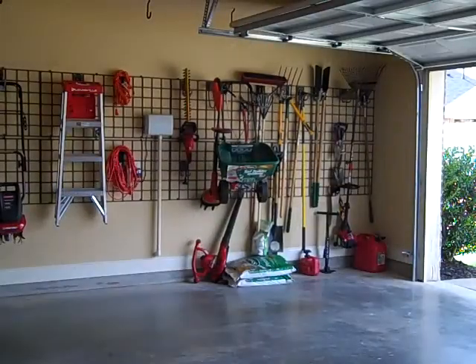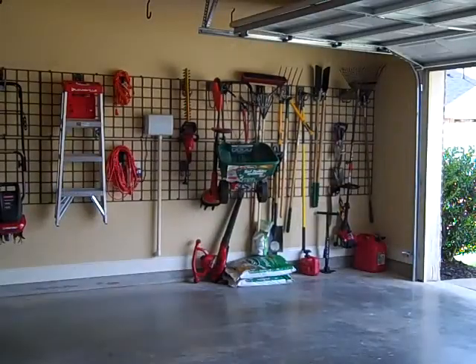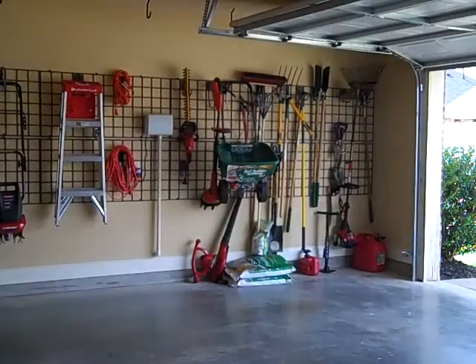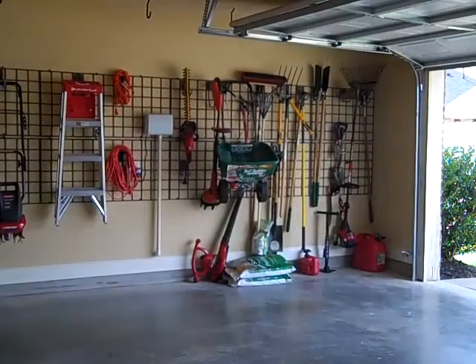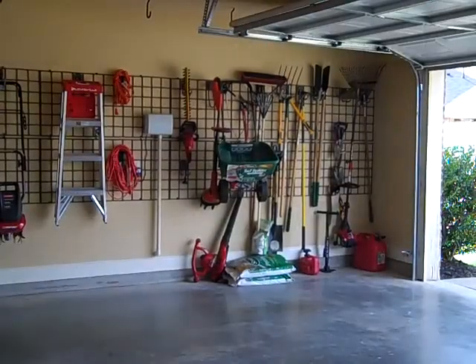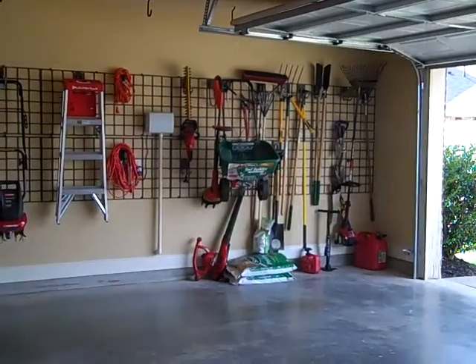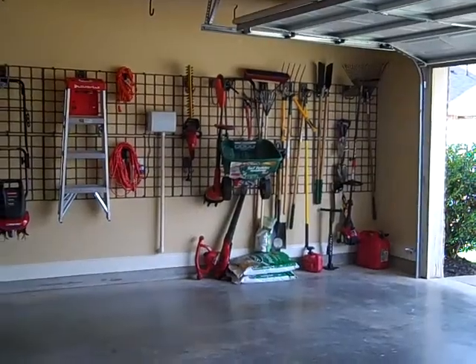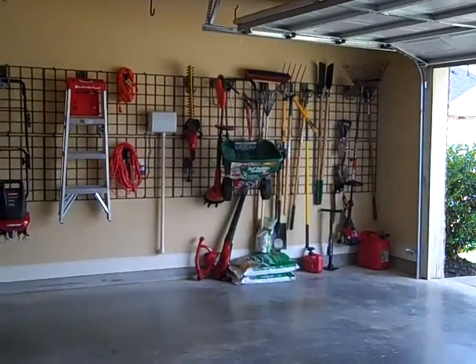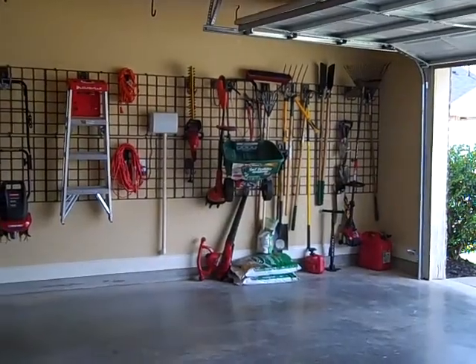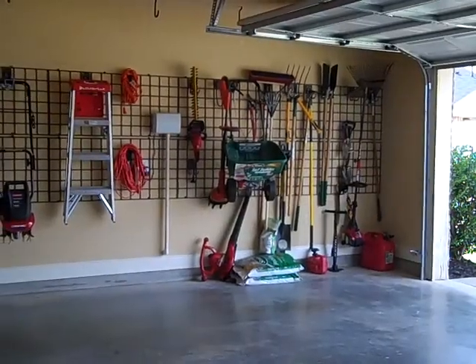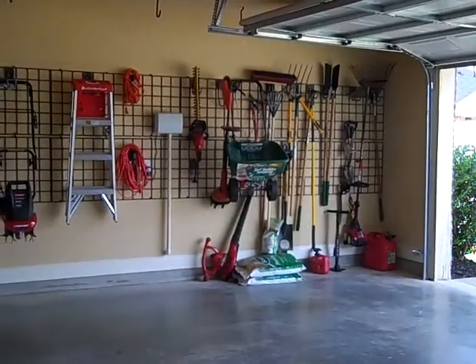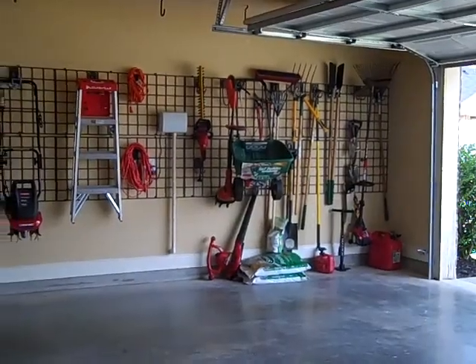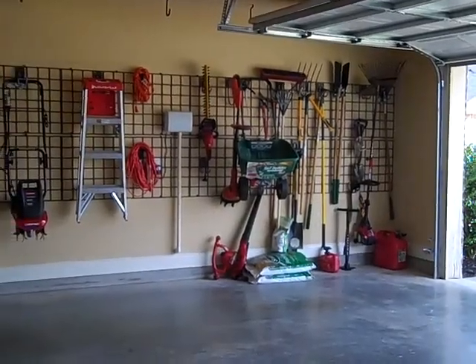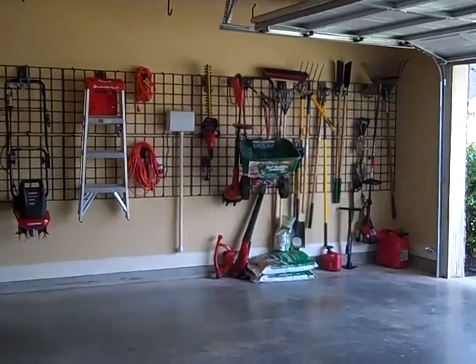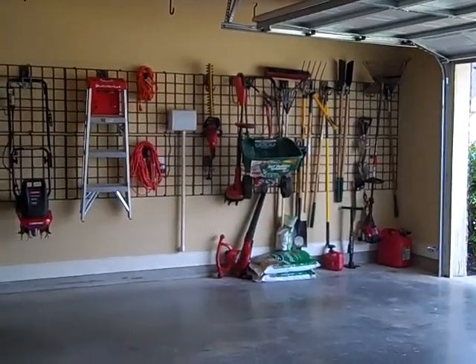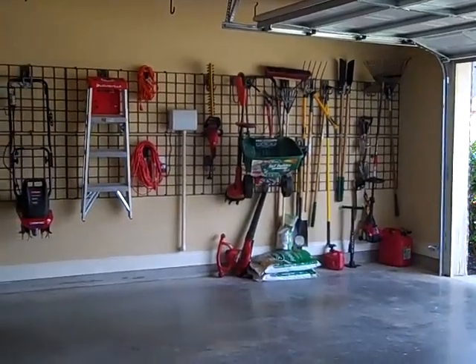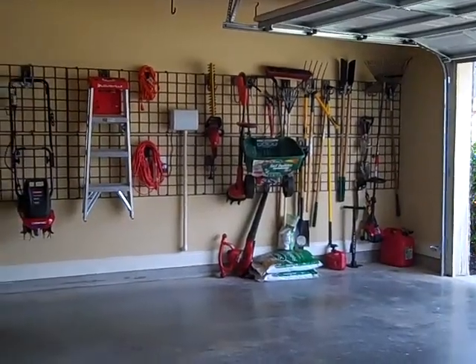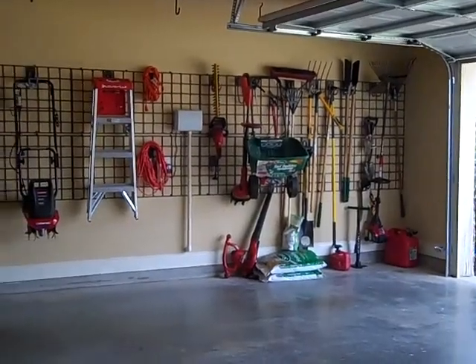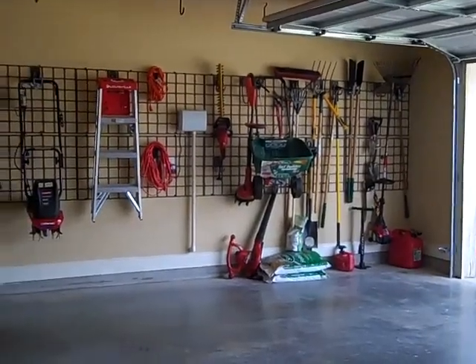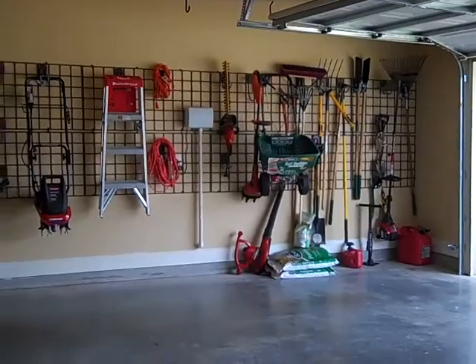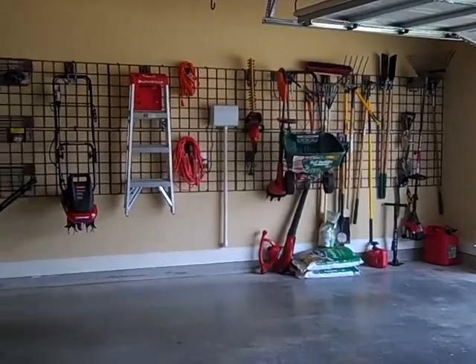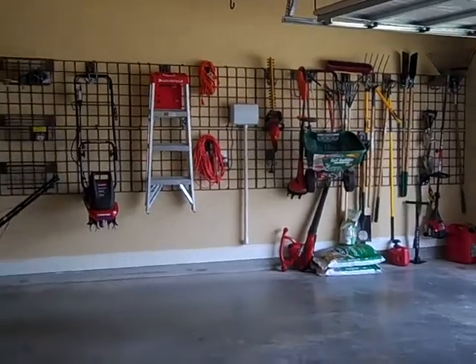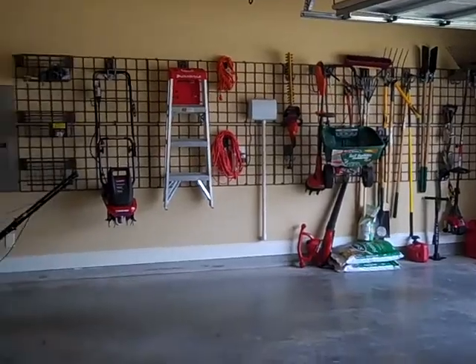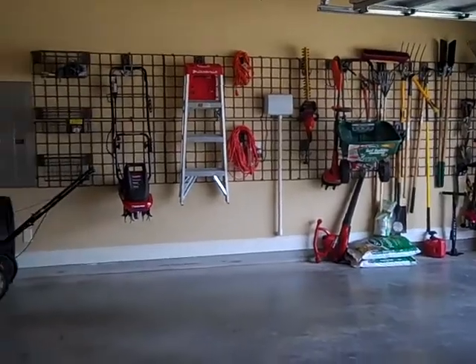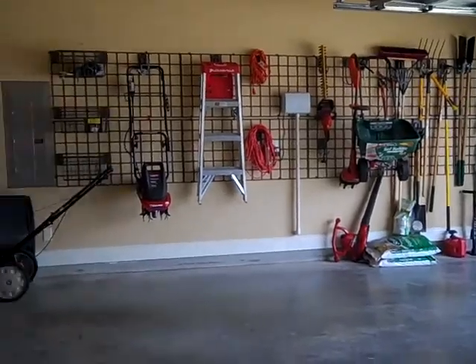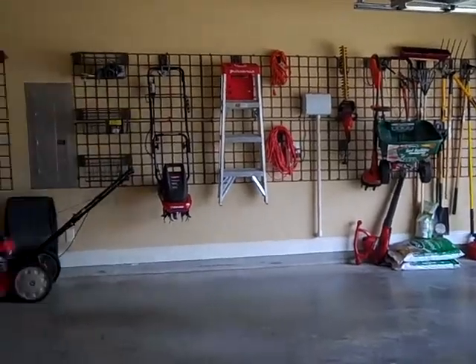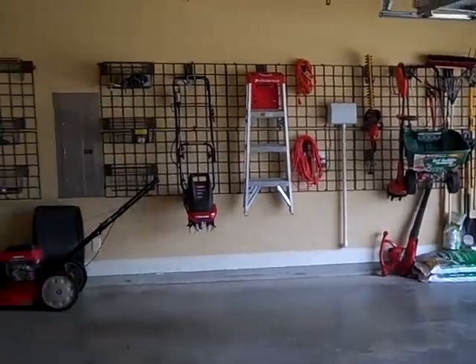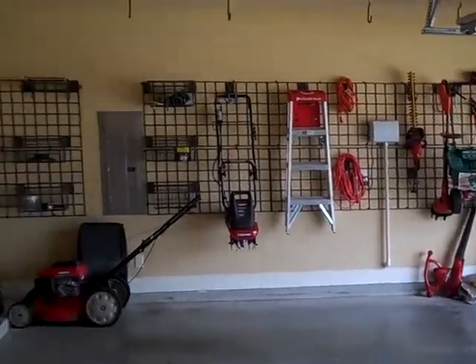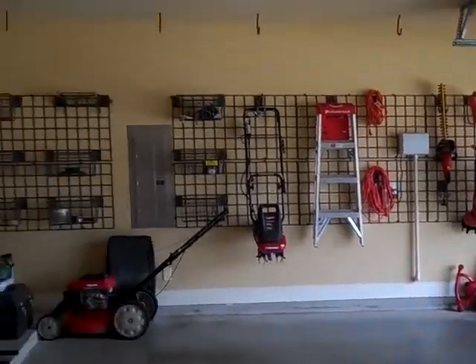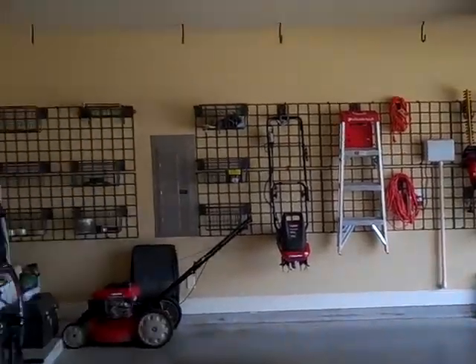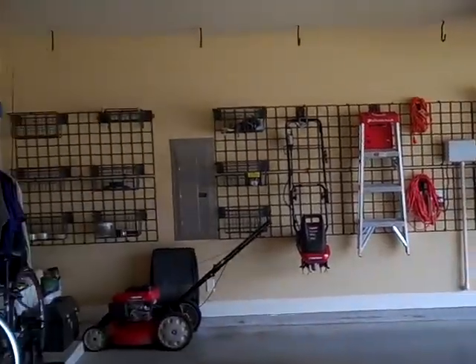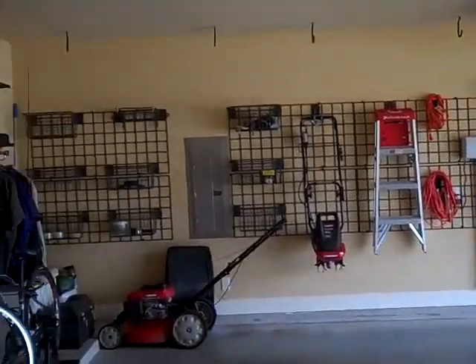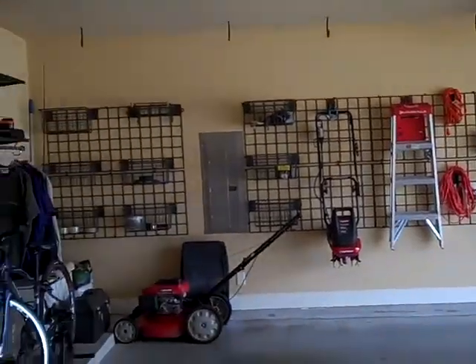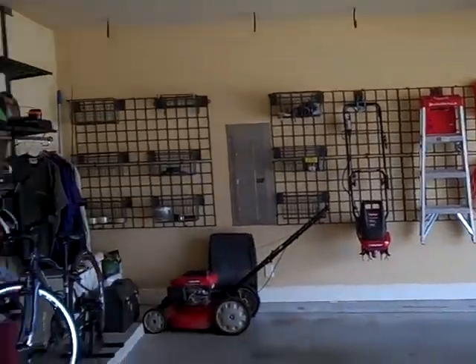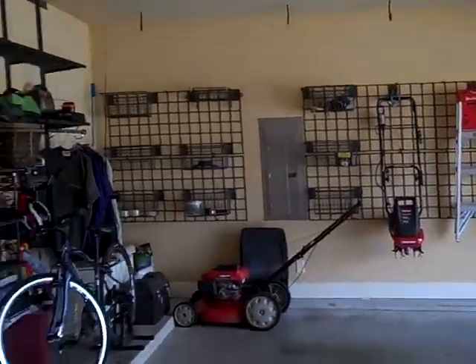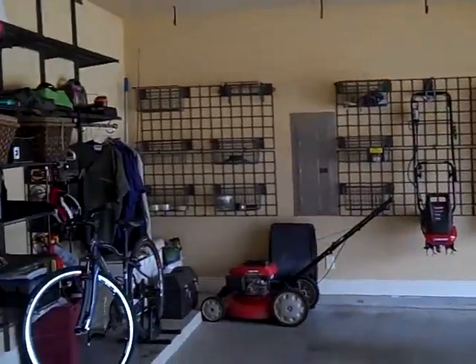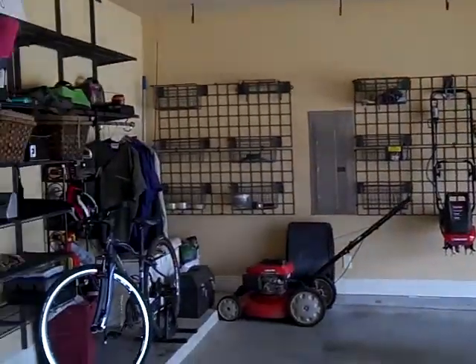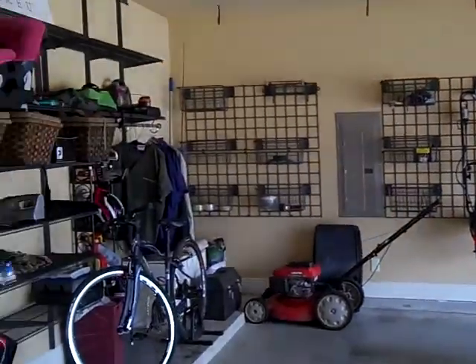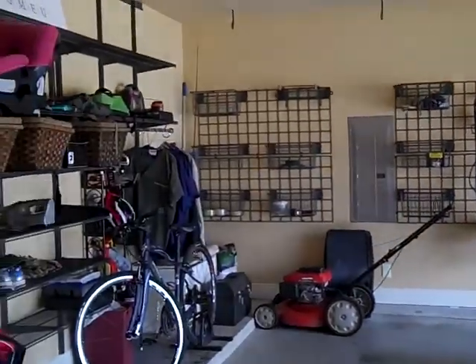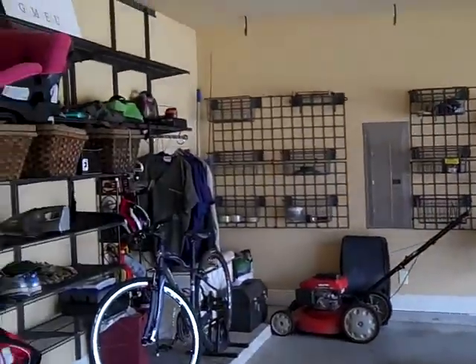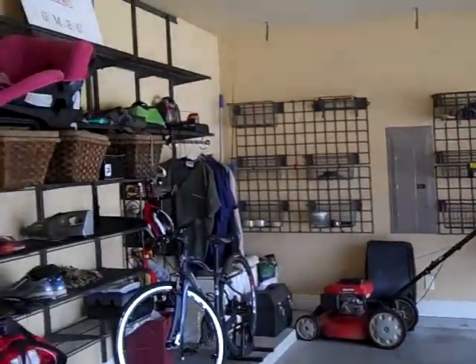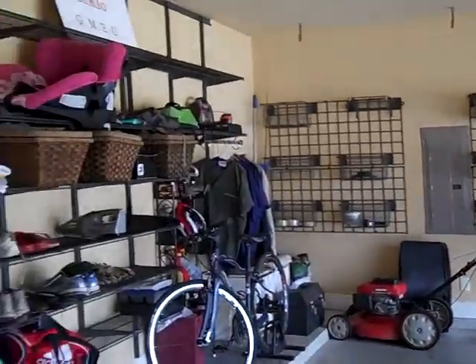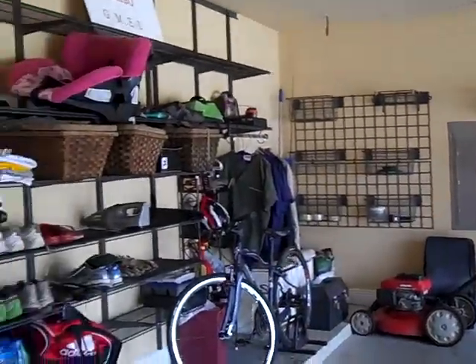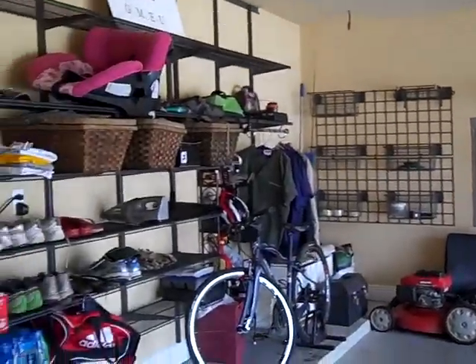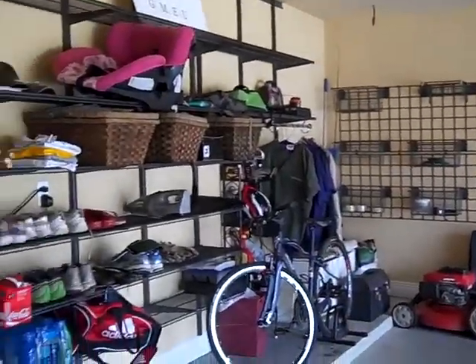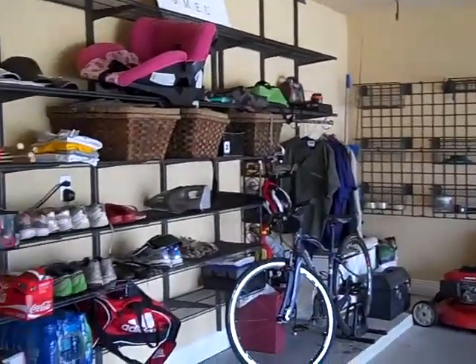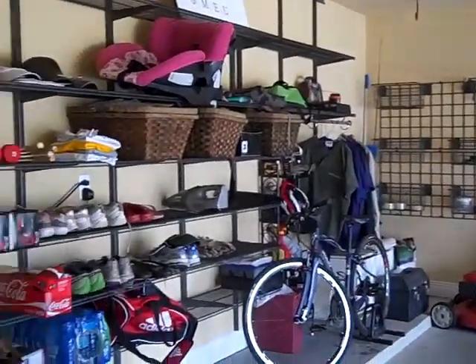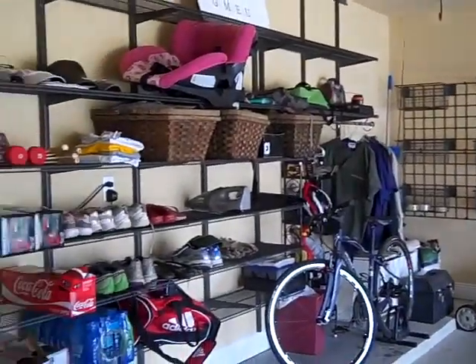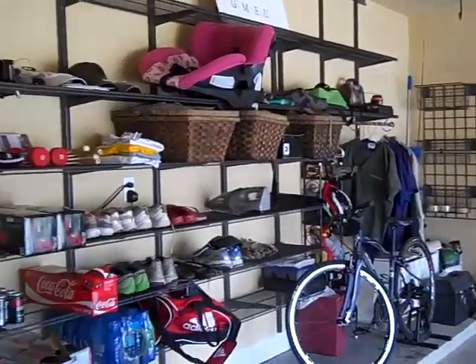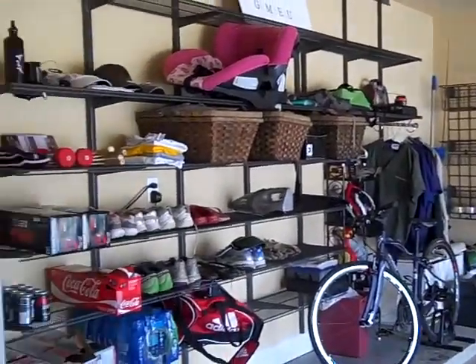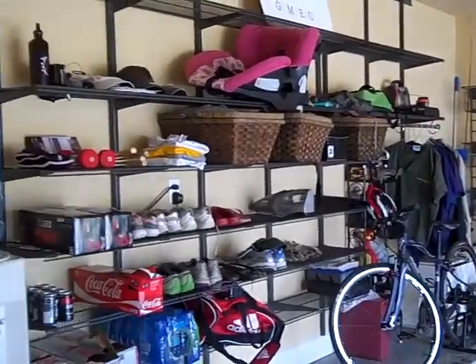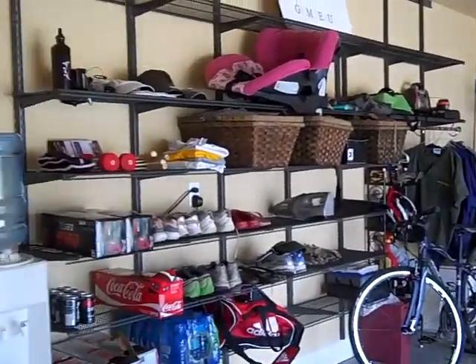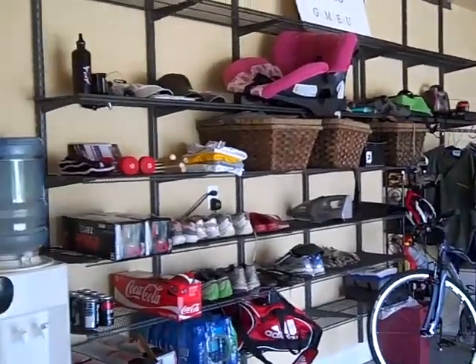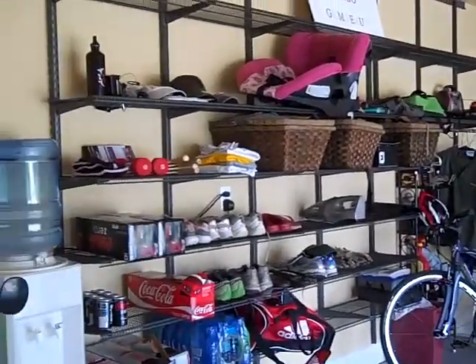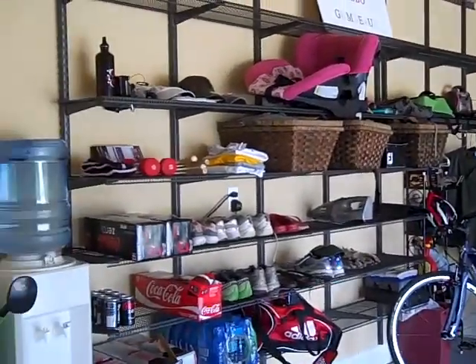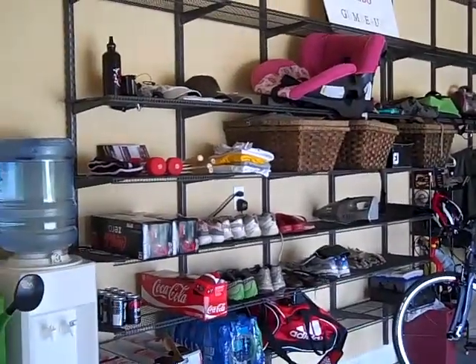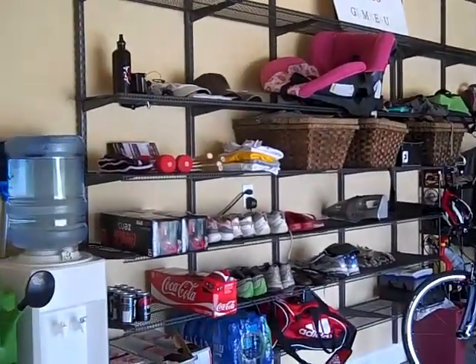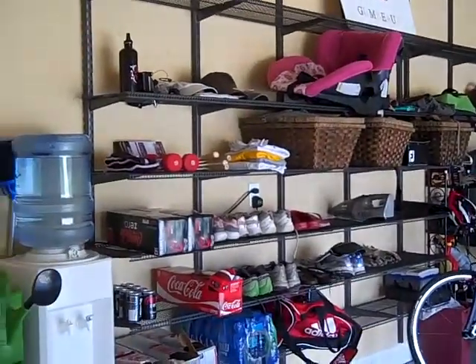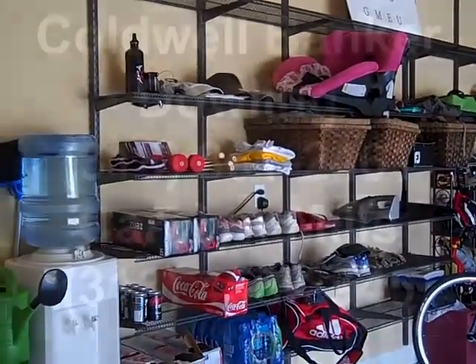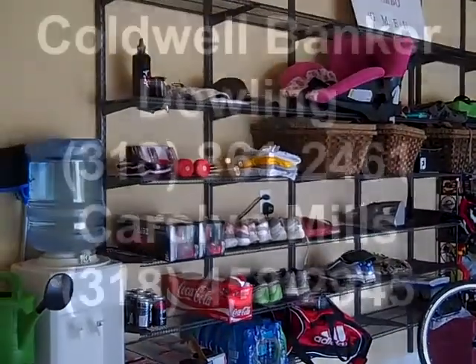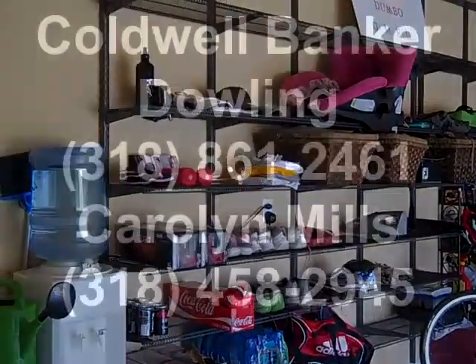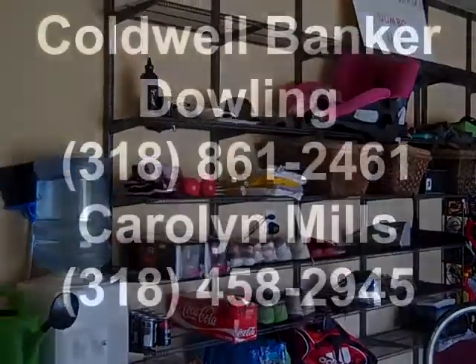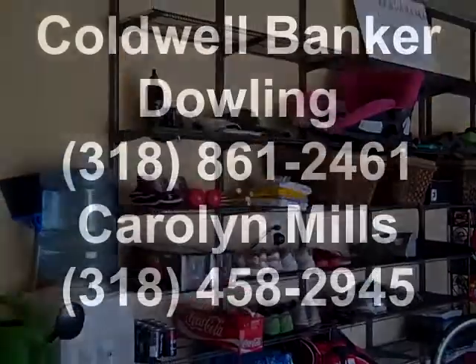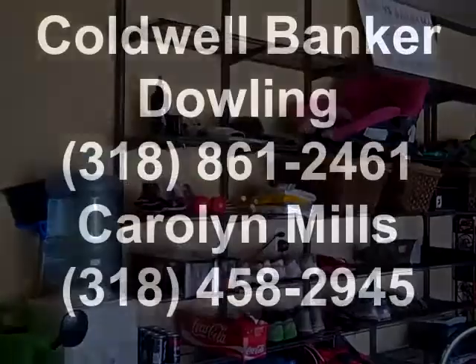This two-car garage has great custom storage. Look at that — a nice combination.